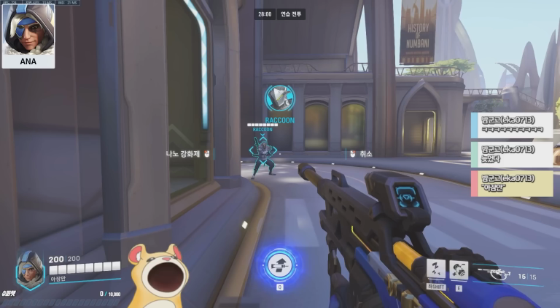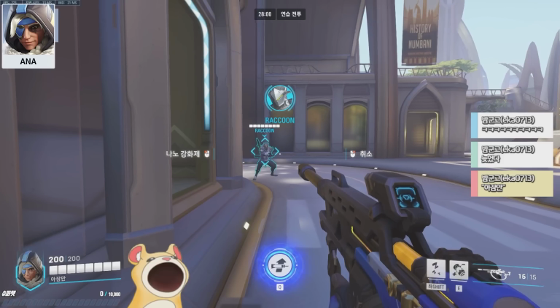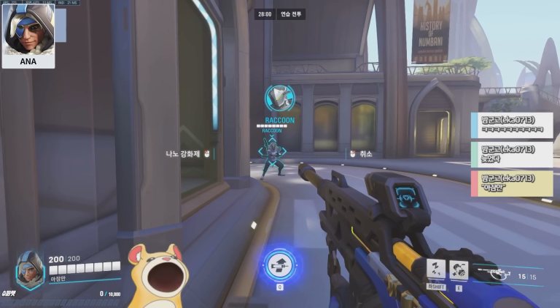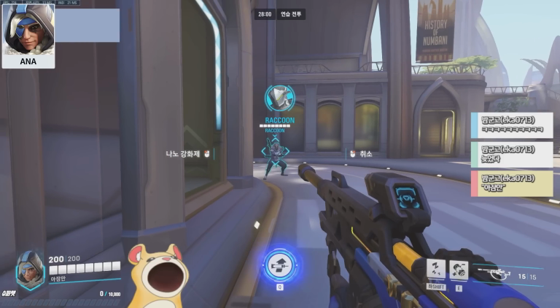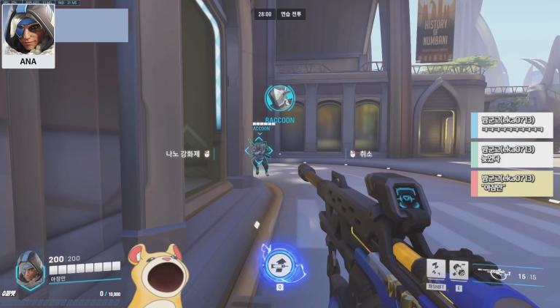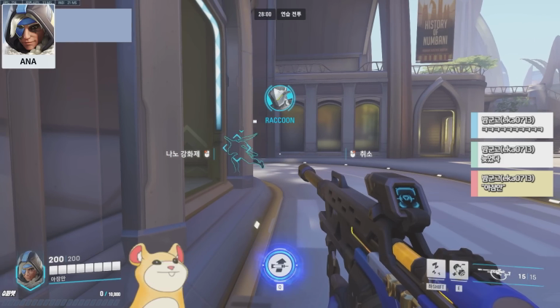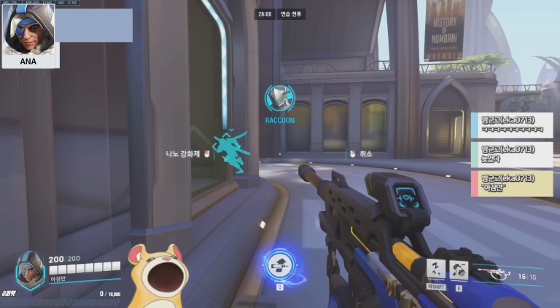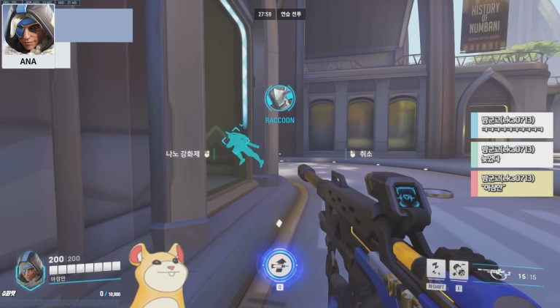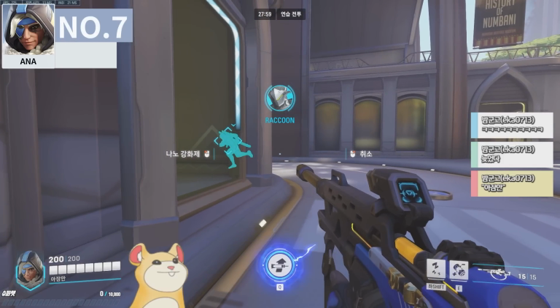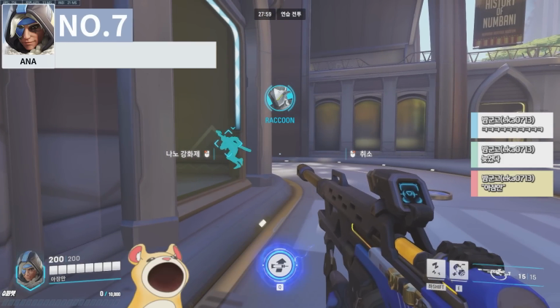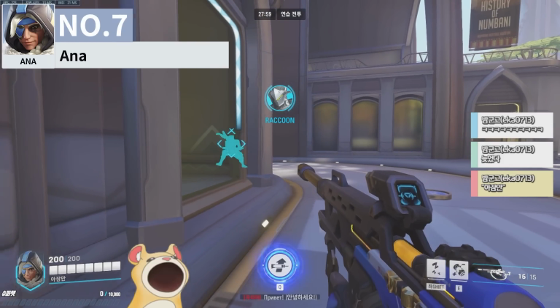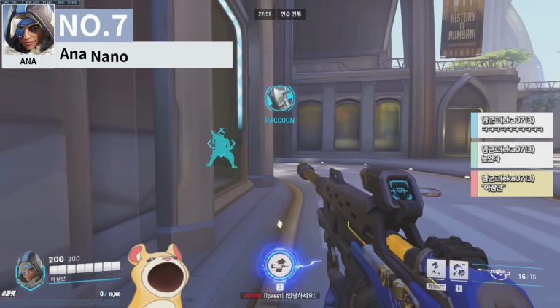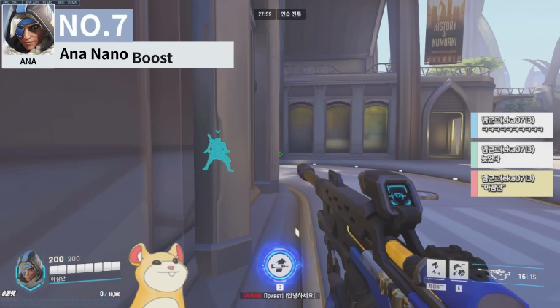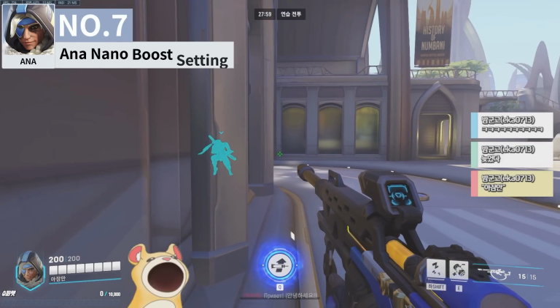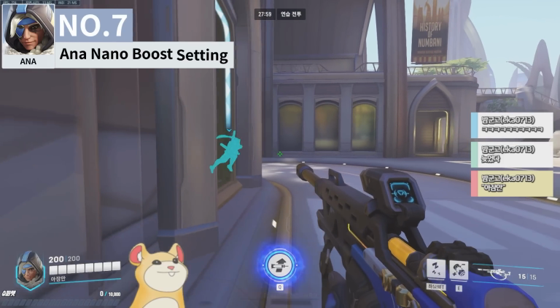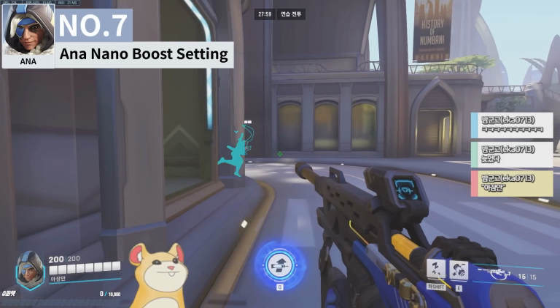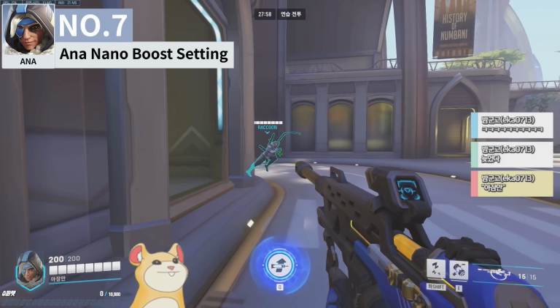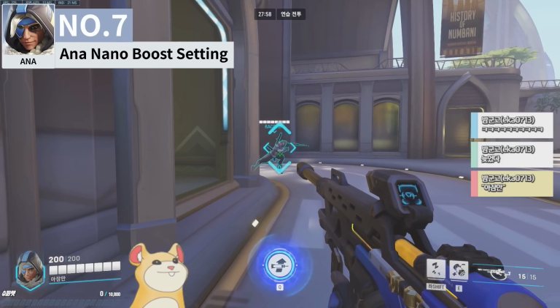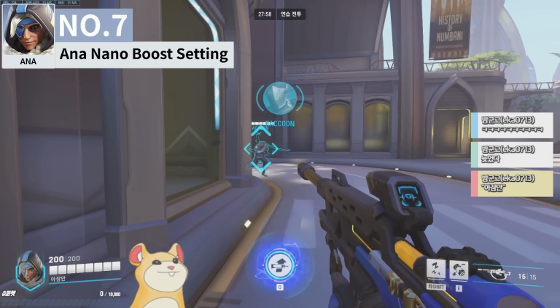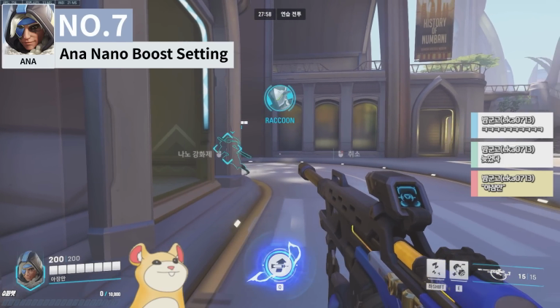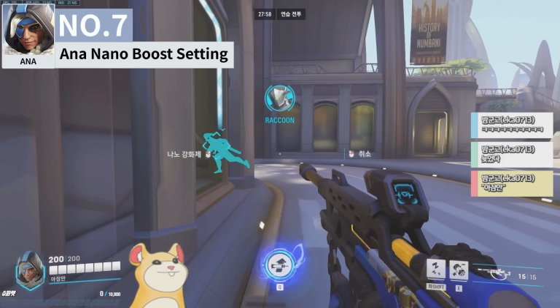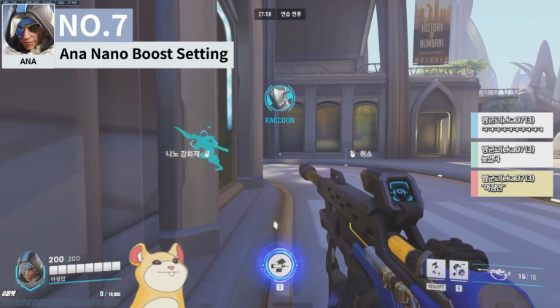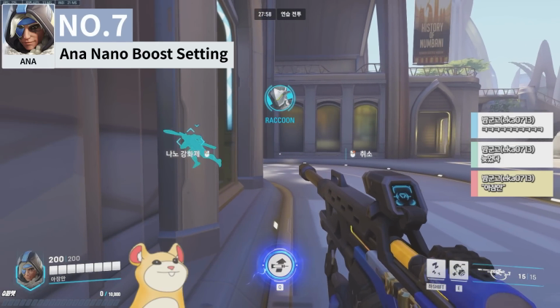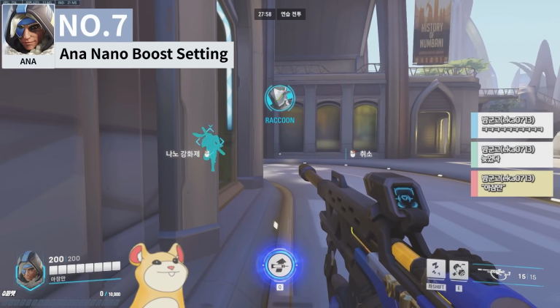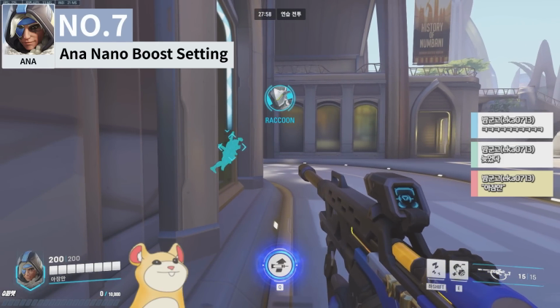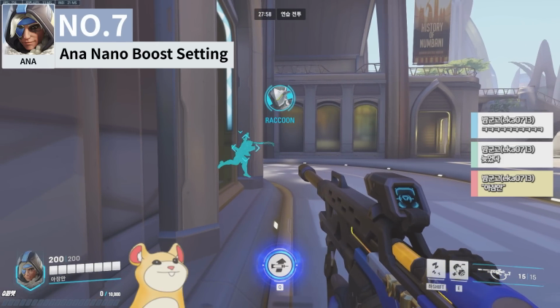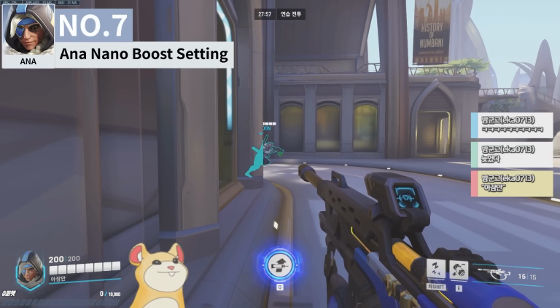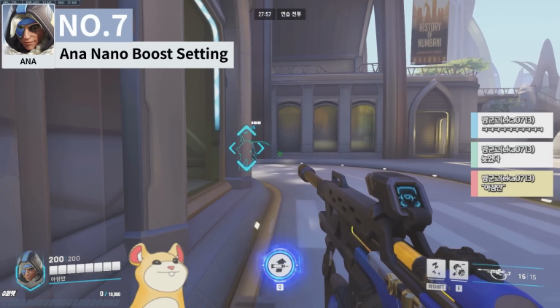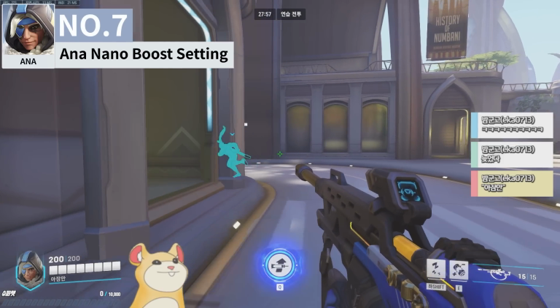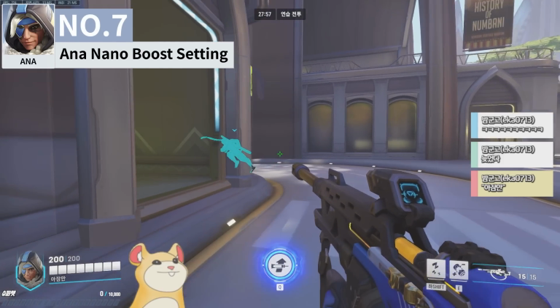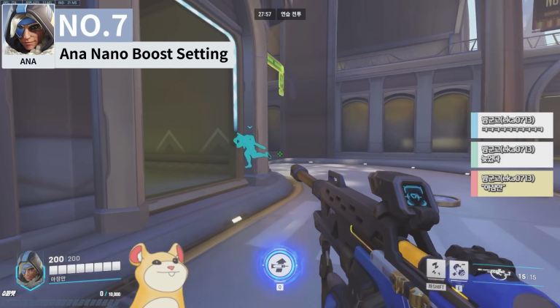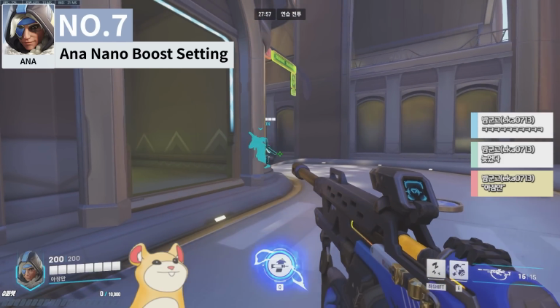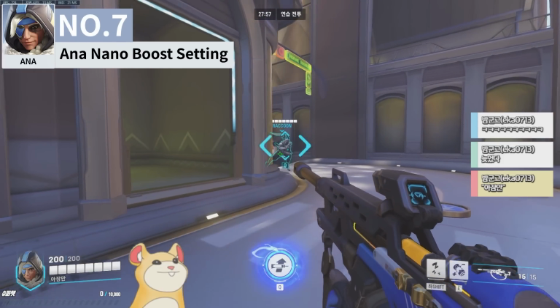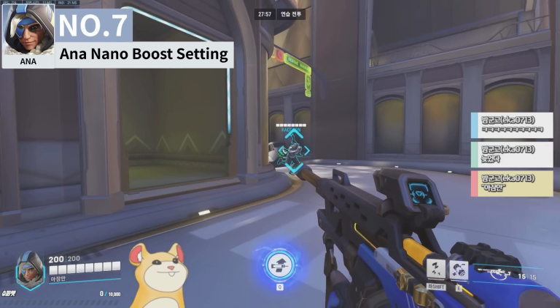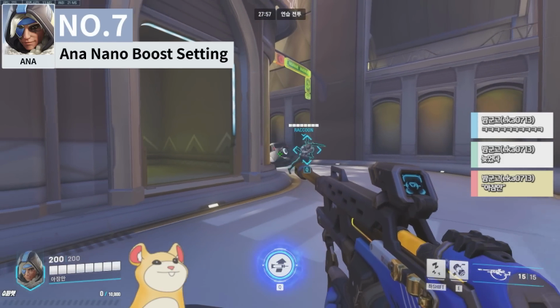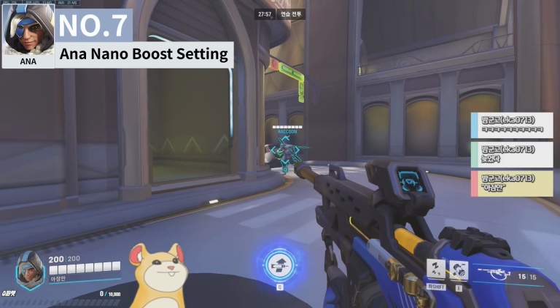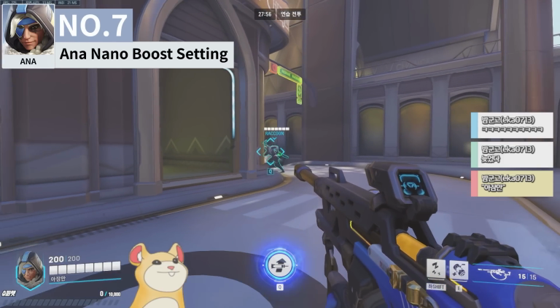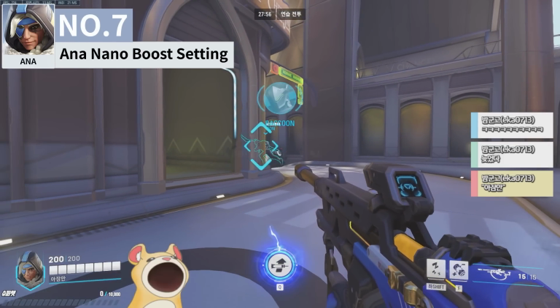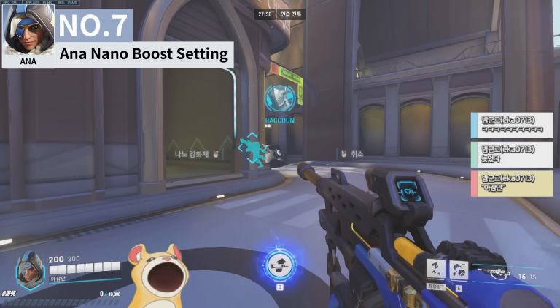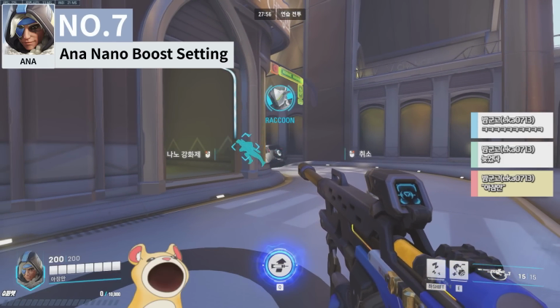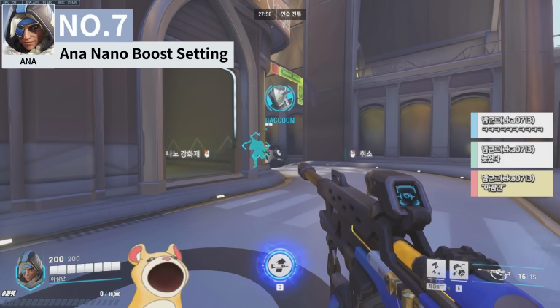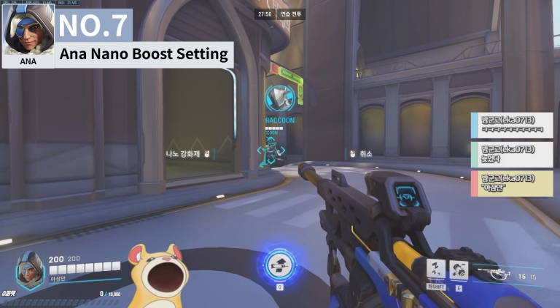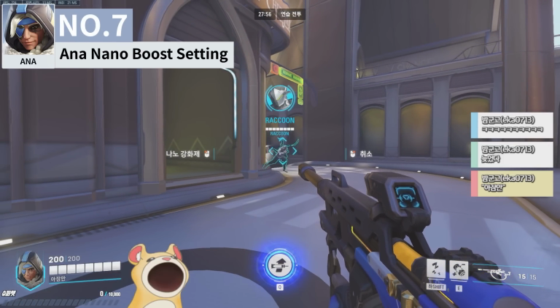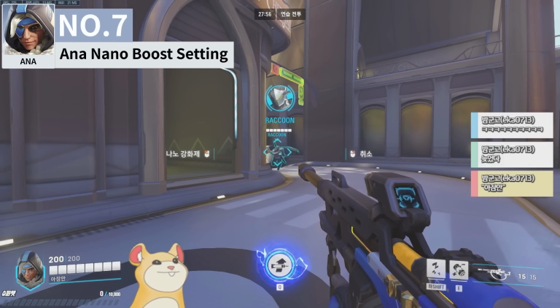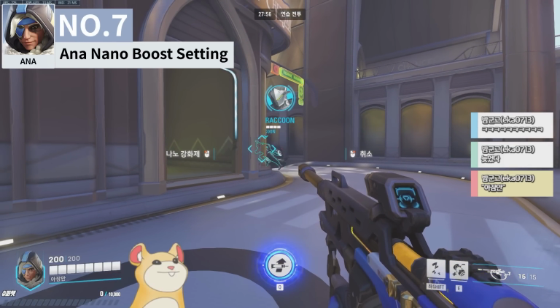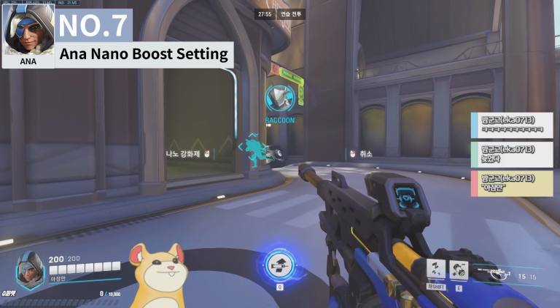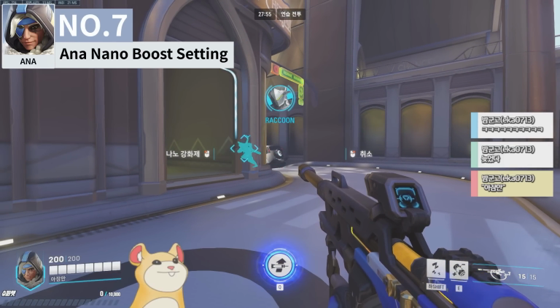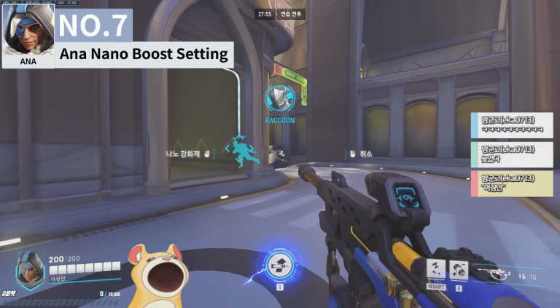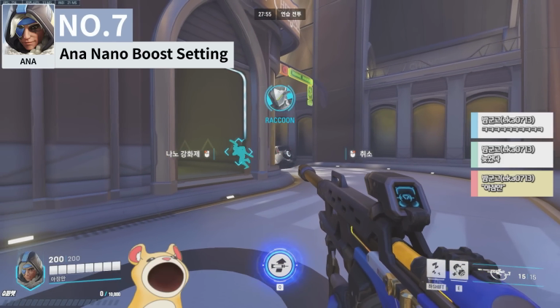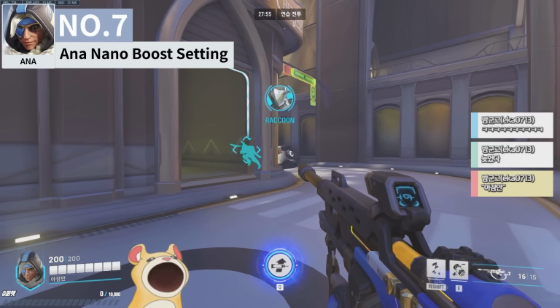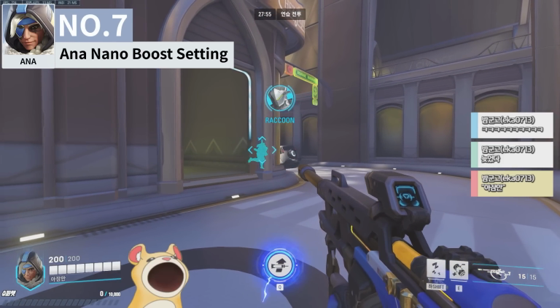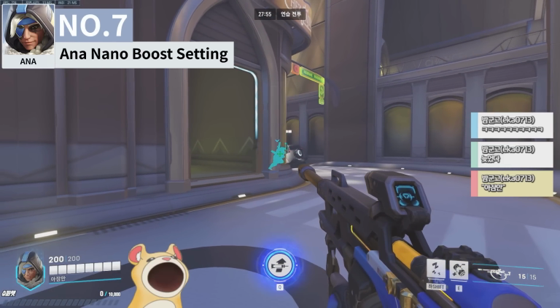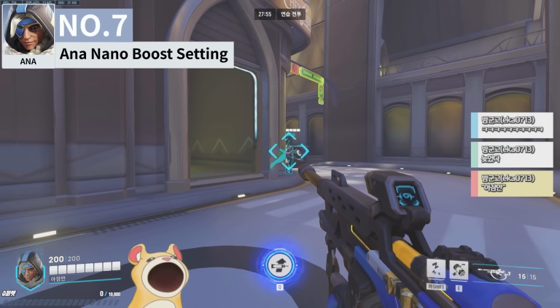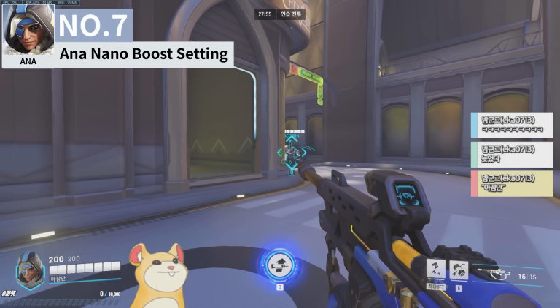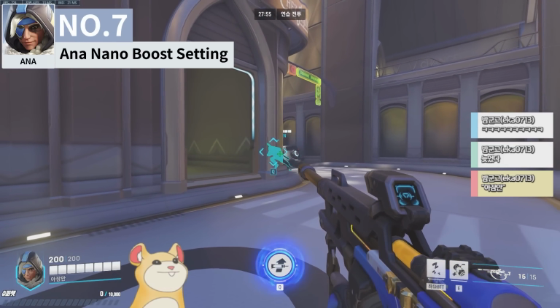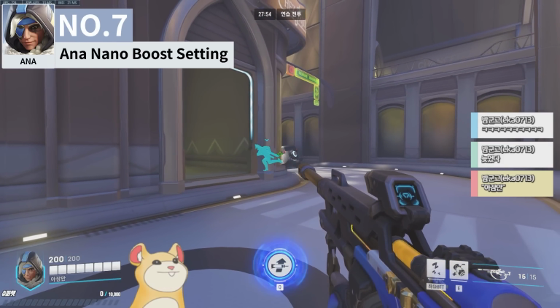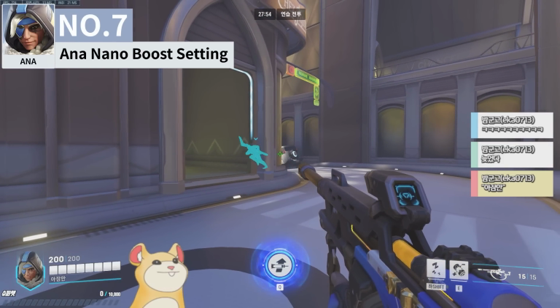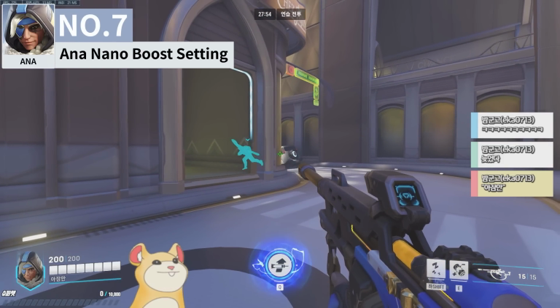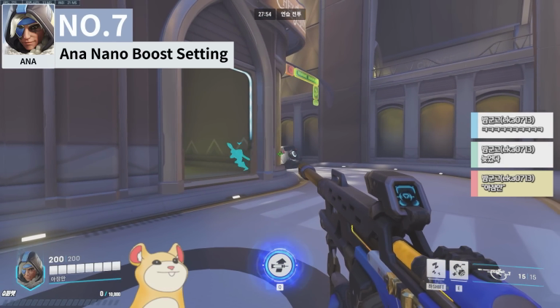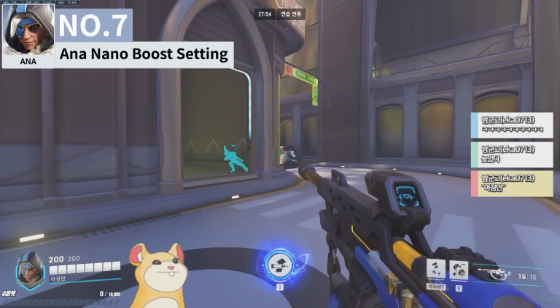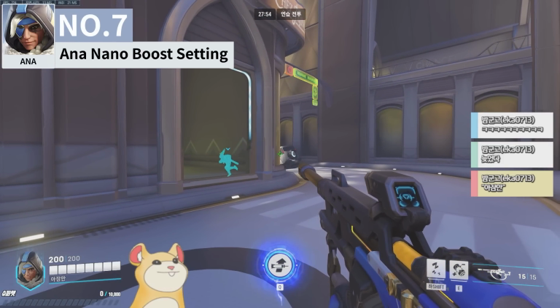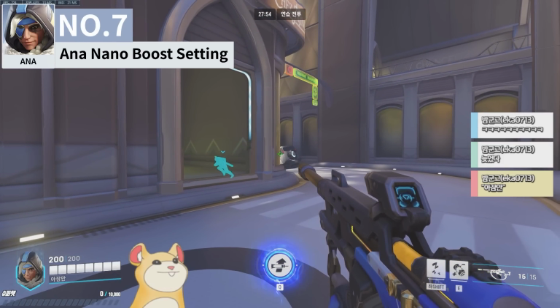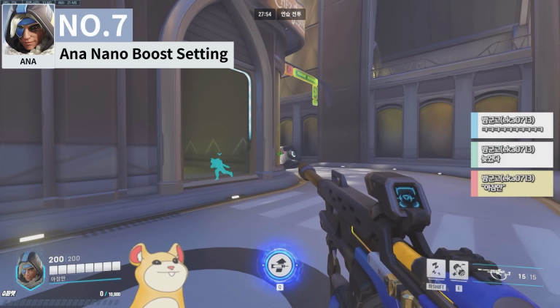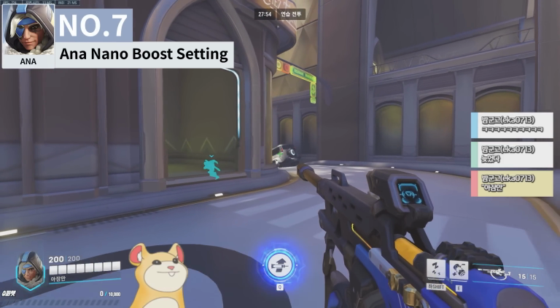Similarly, you can use the same setting for Ana's nano boost to temporarily ignore the line of sight check required to use the ultimate.